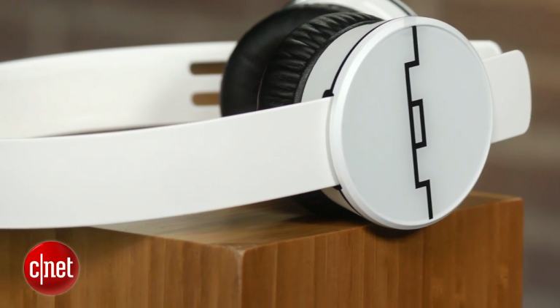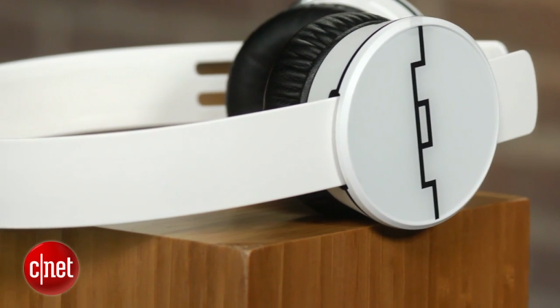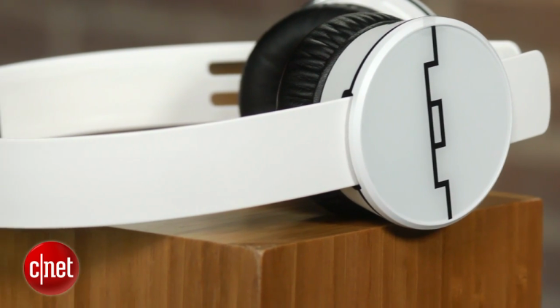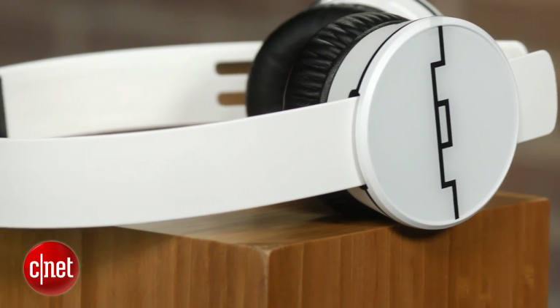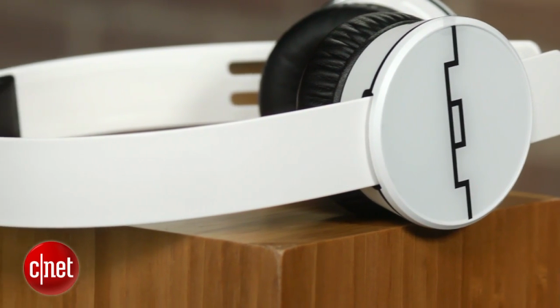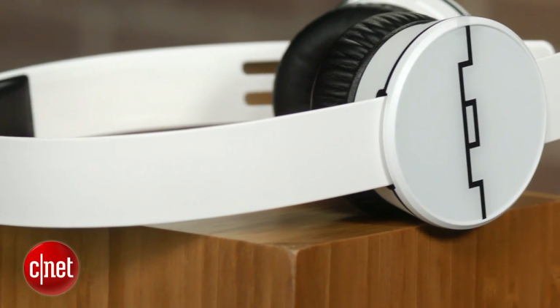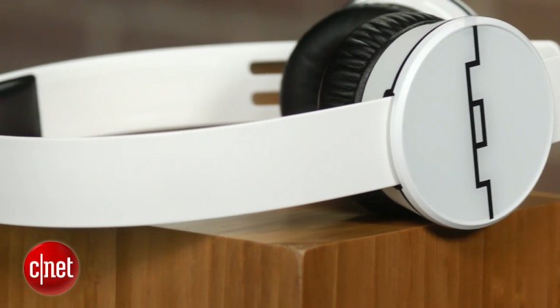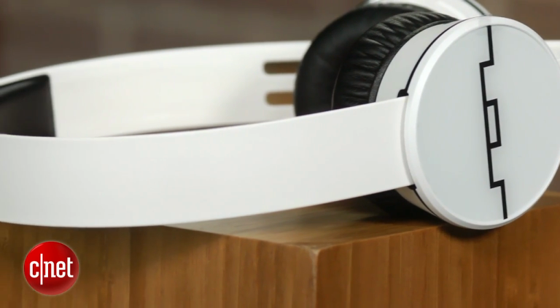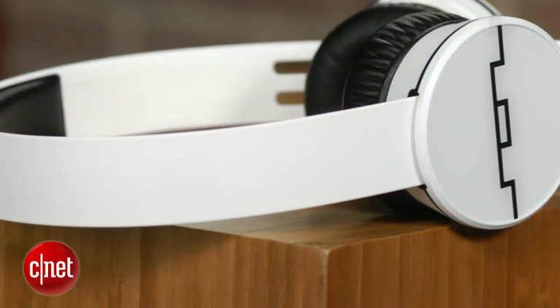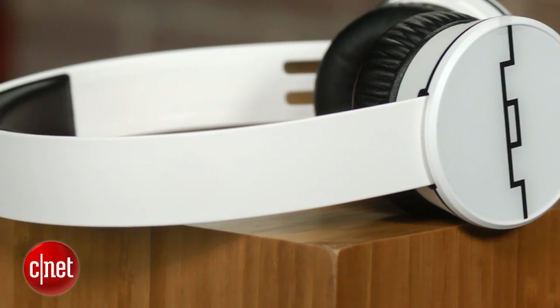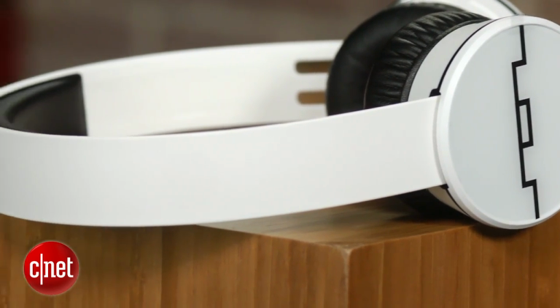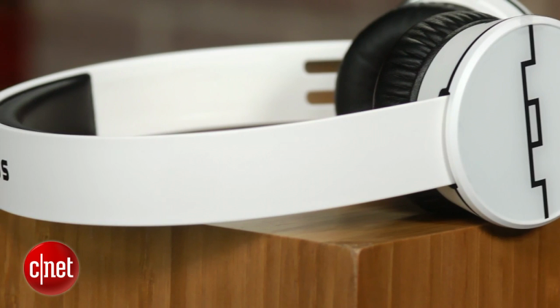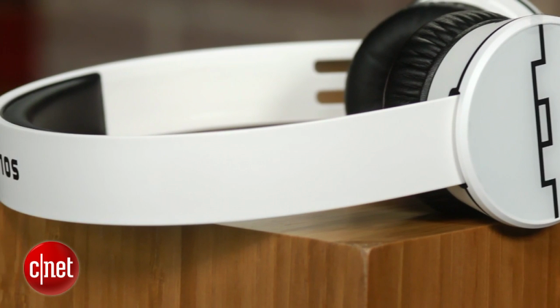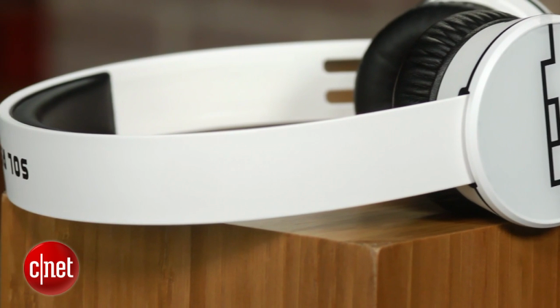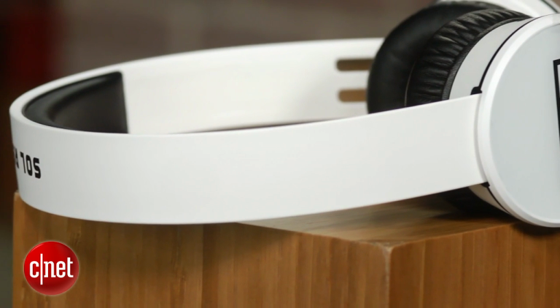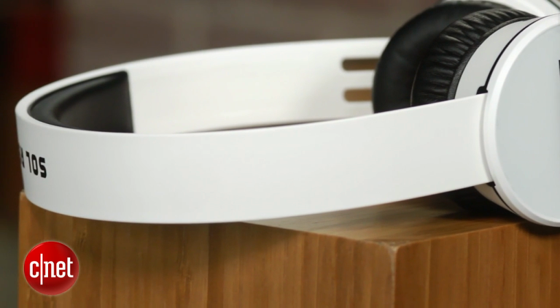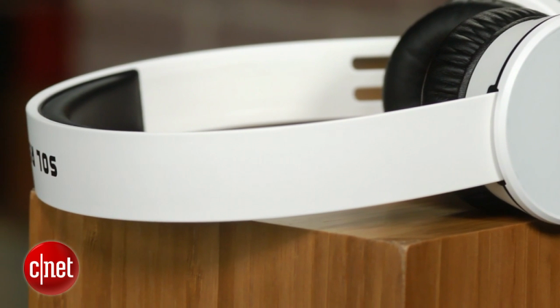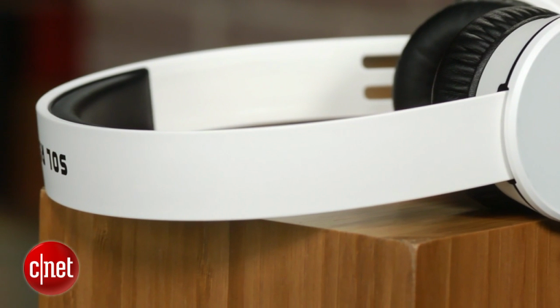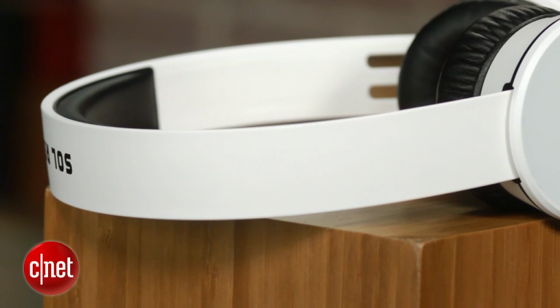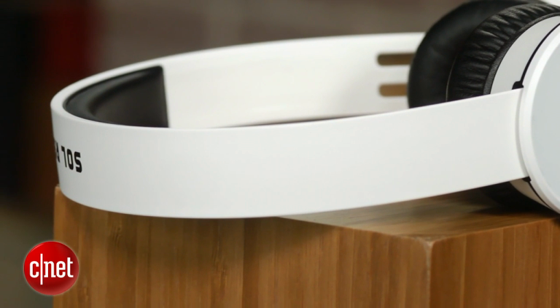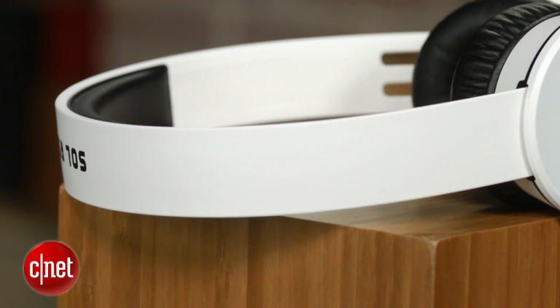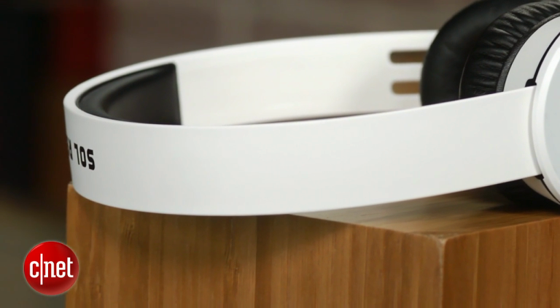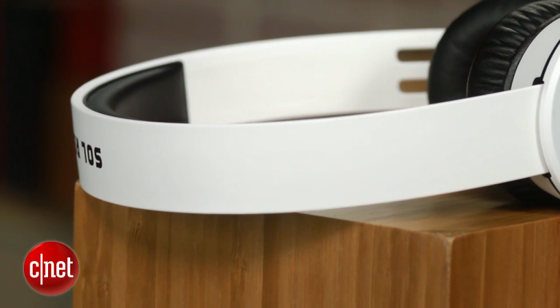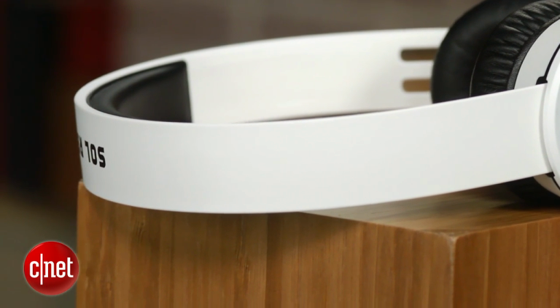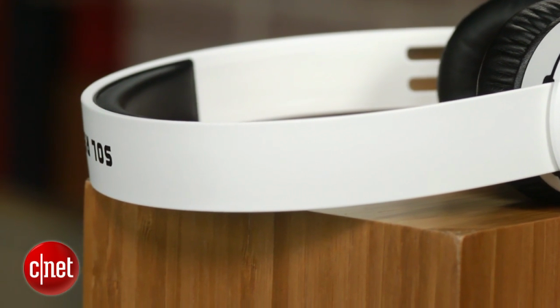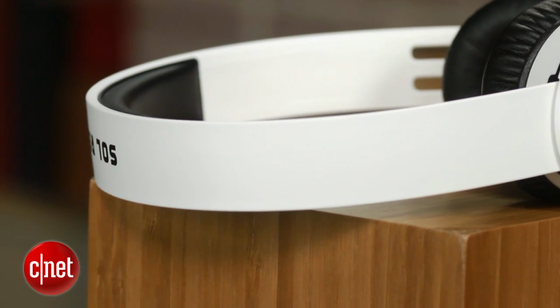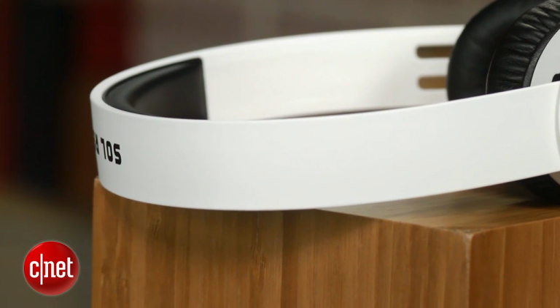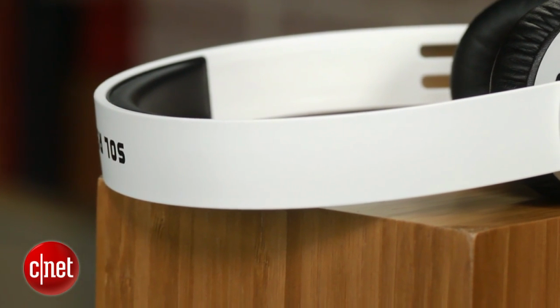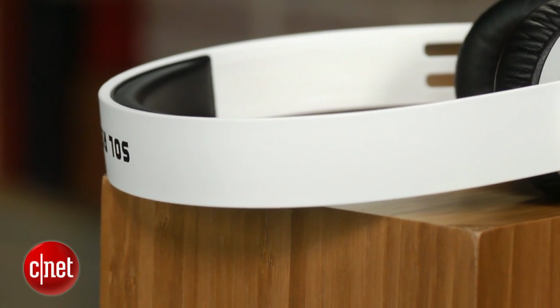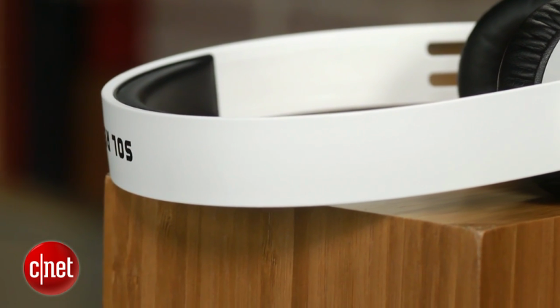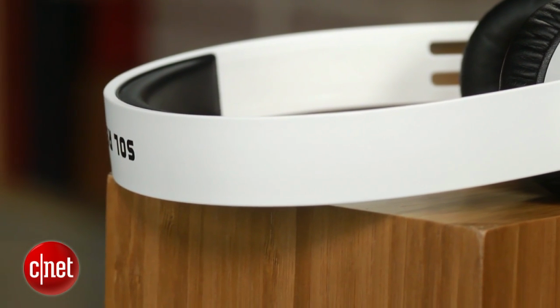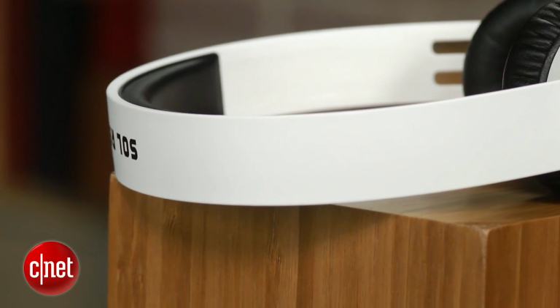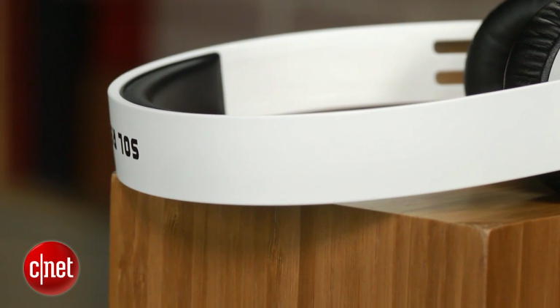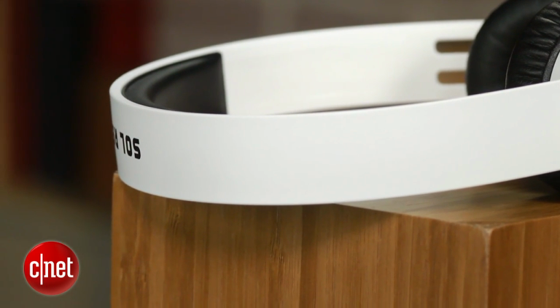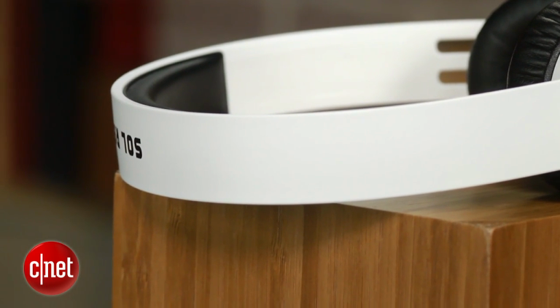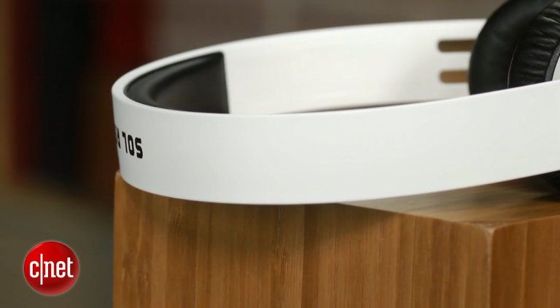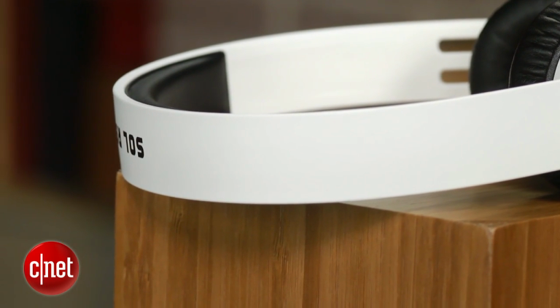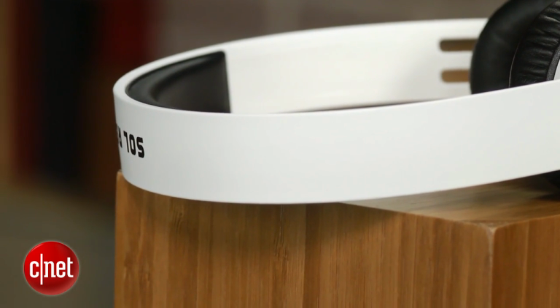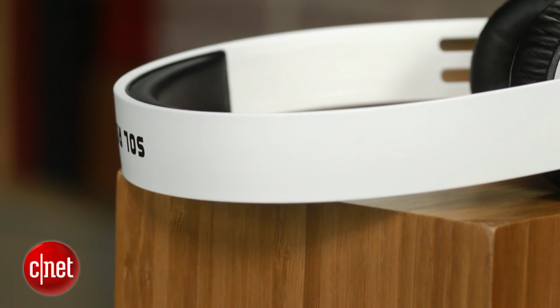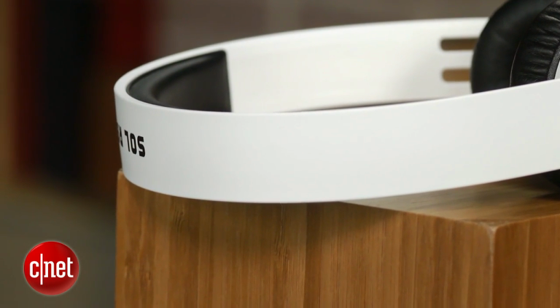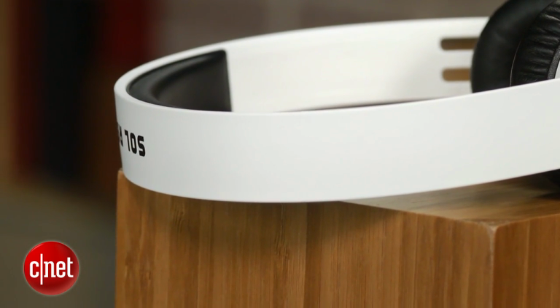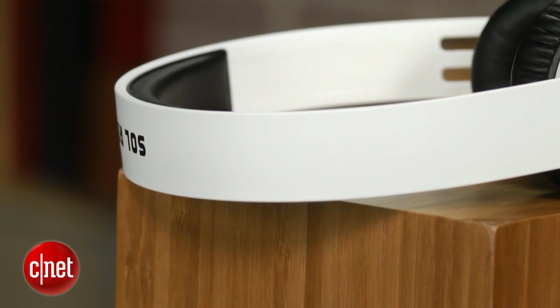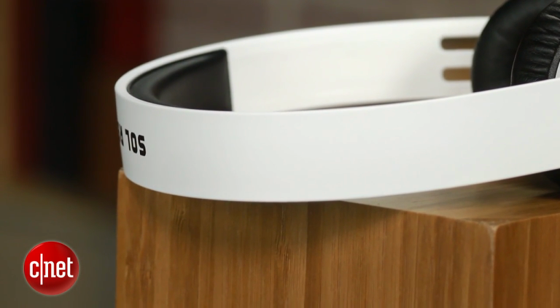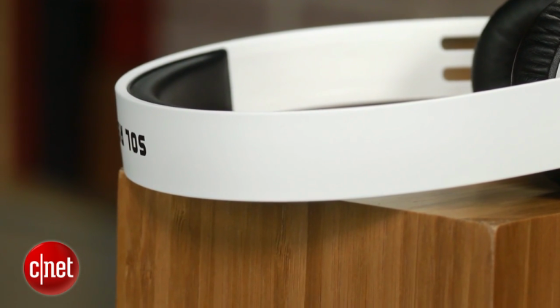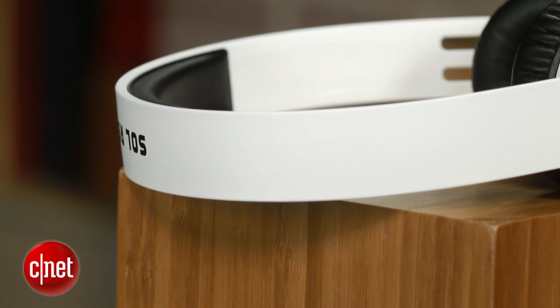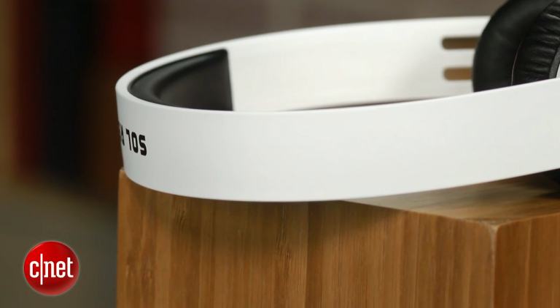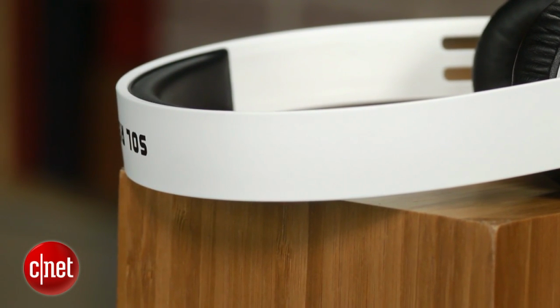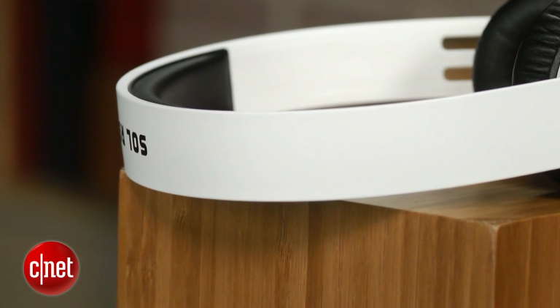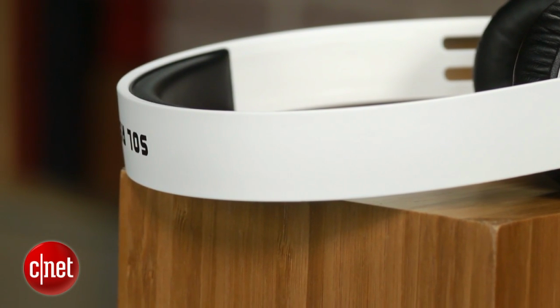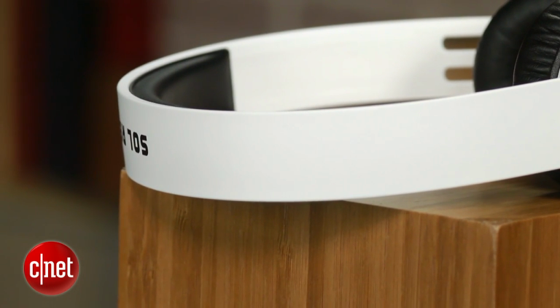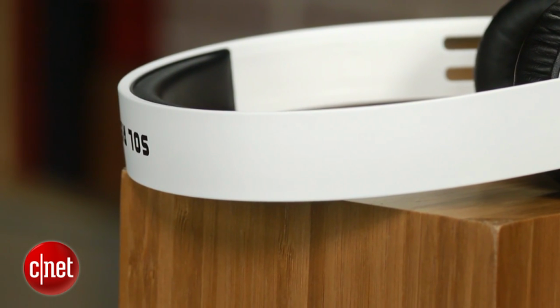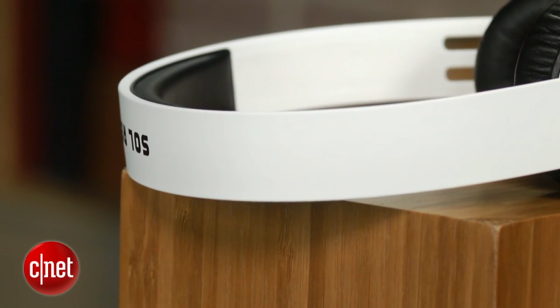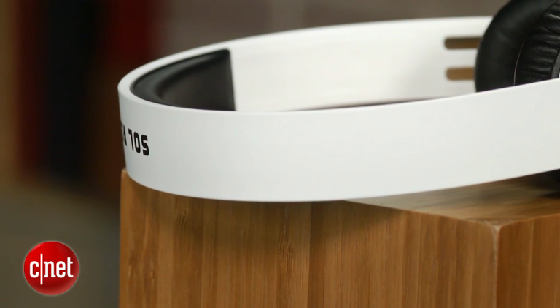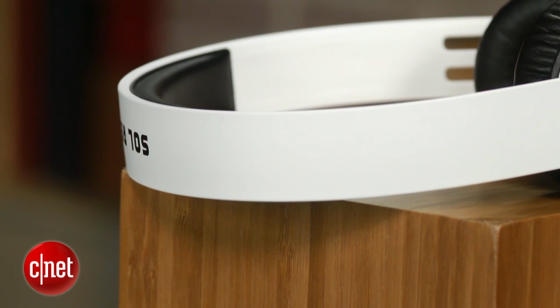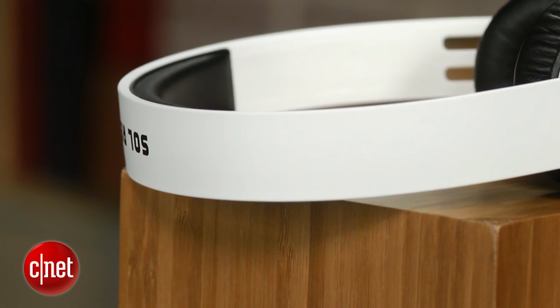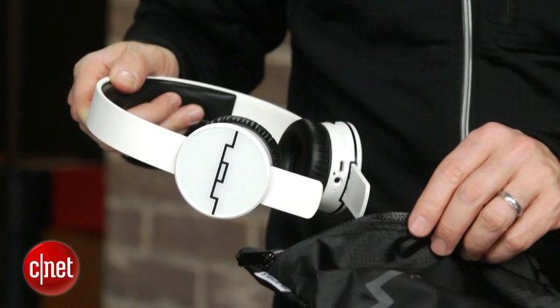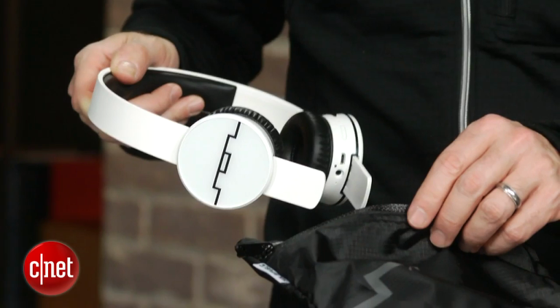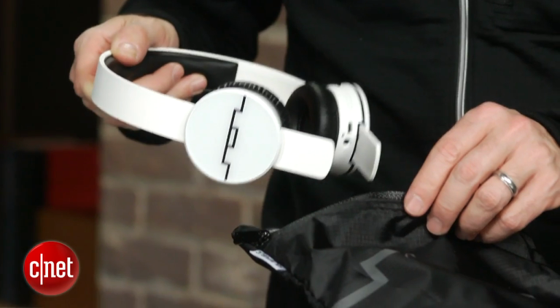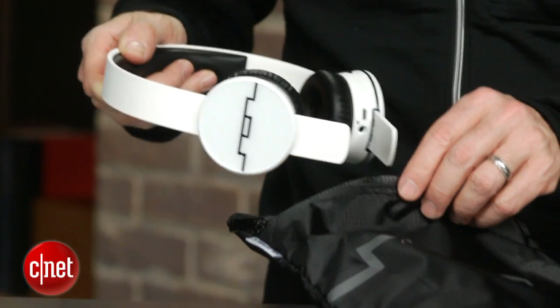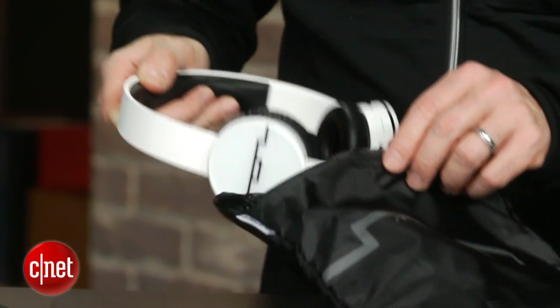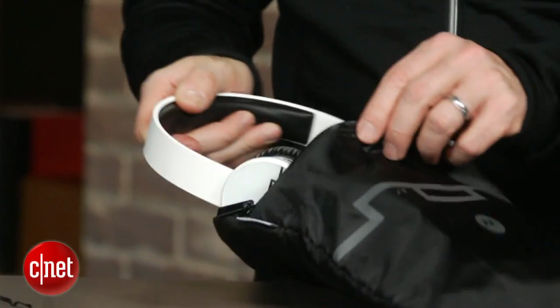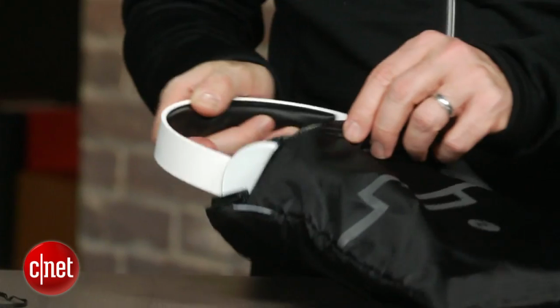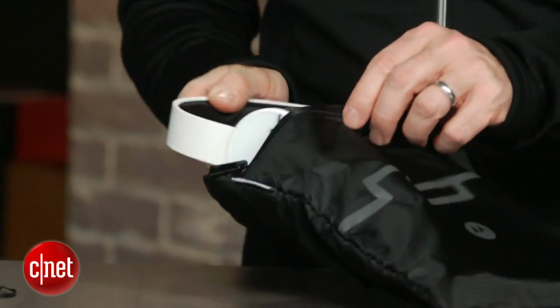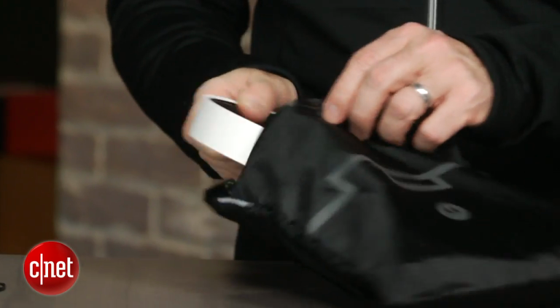In terms of battery life, these are rated at 15 hours, so you should be able to get through a full day, and they do charge via micro USB.